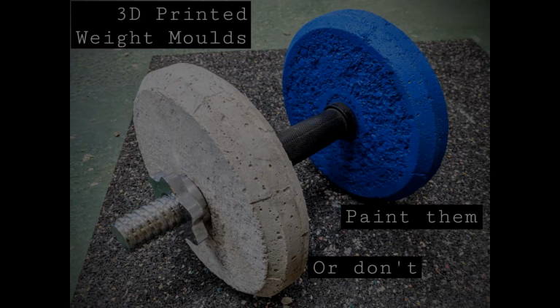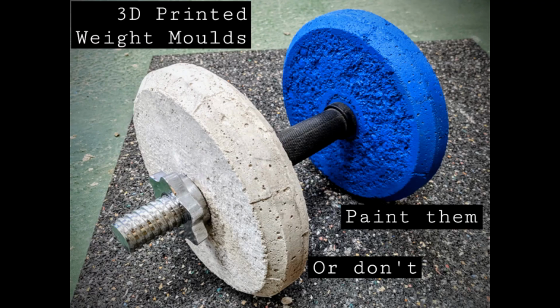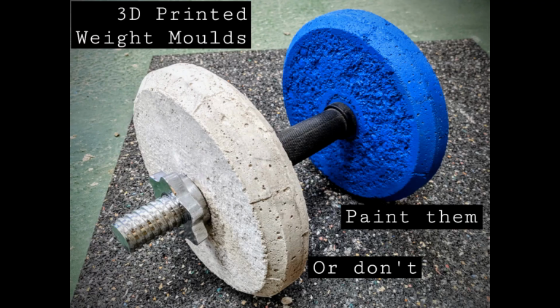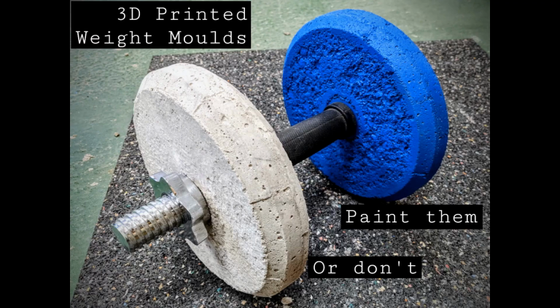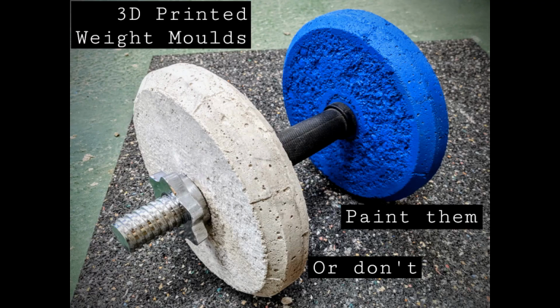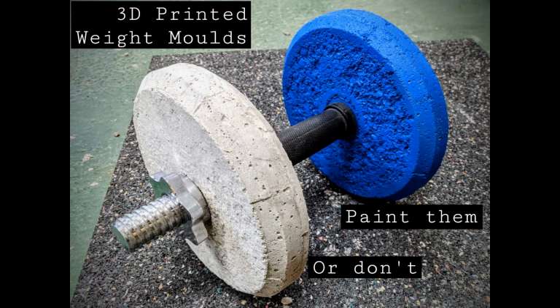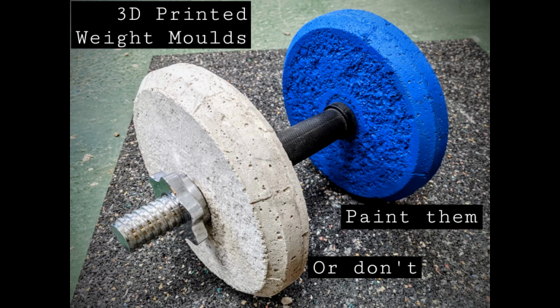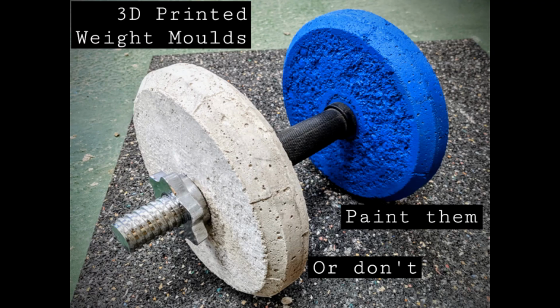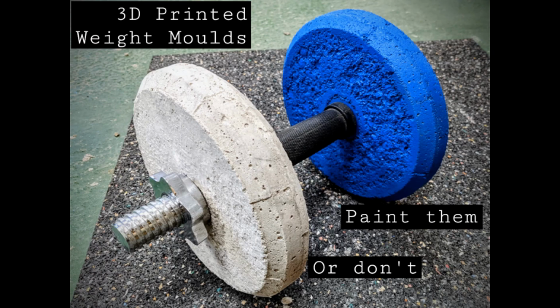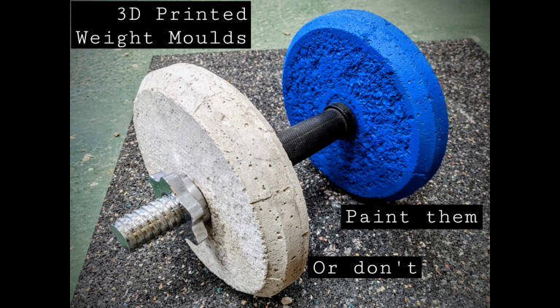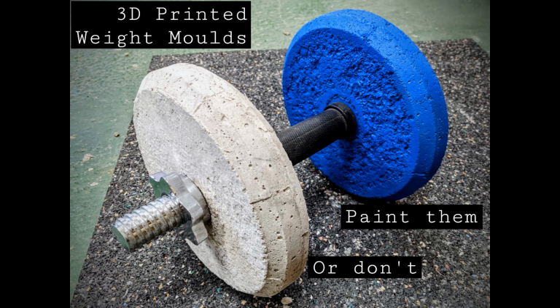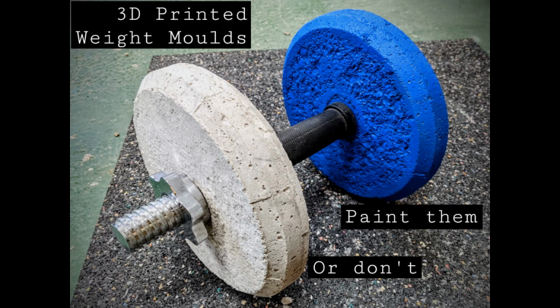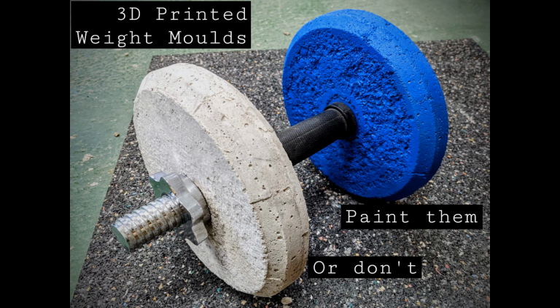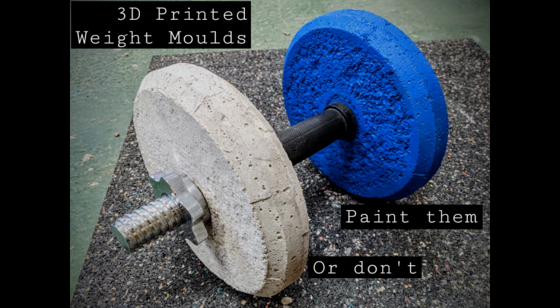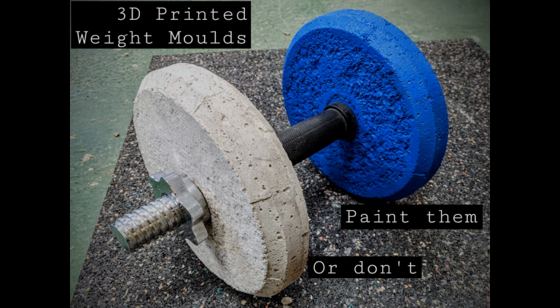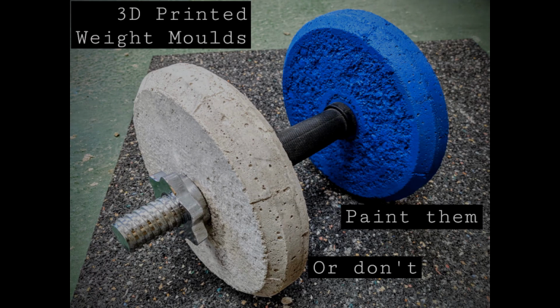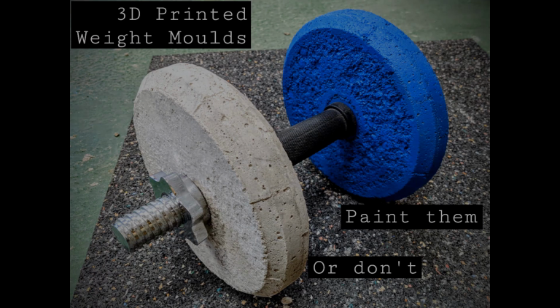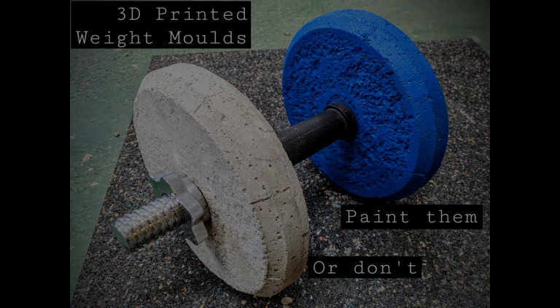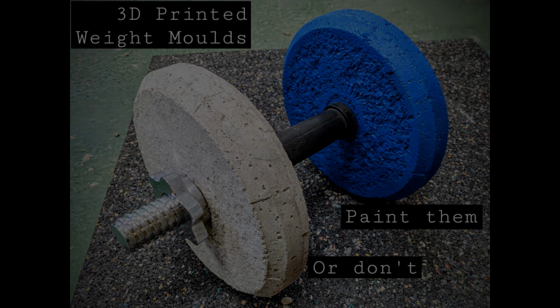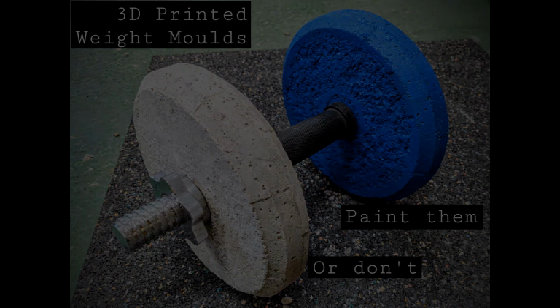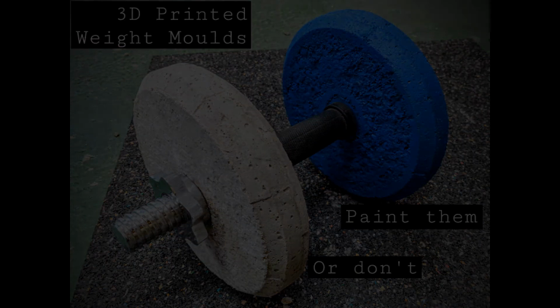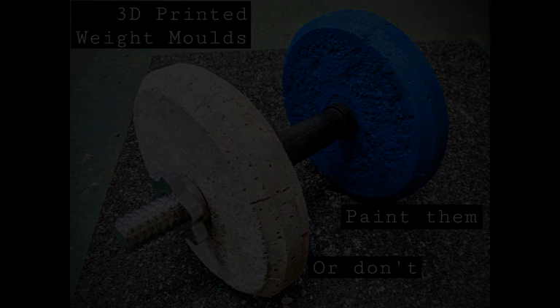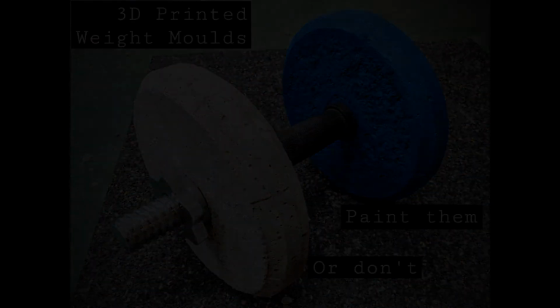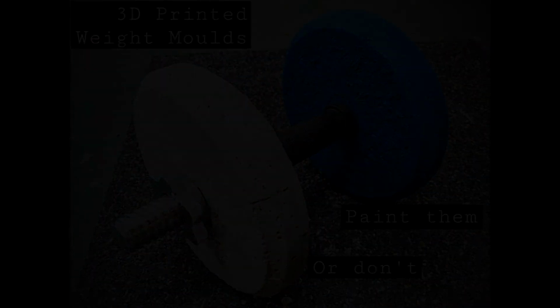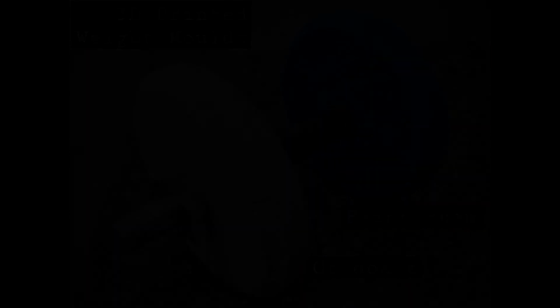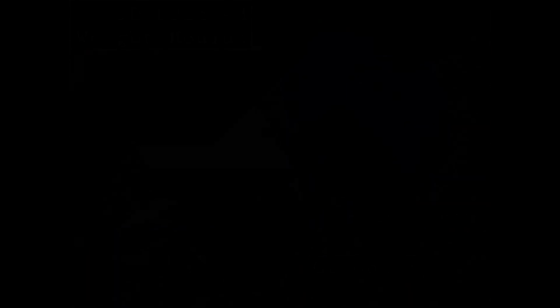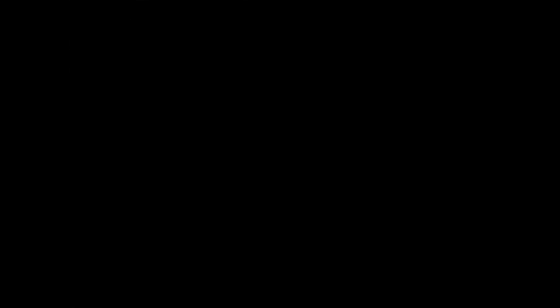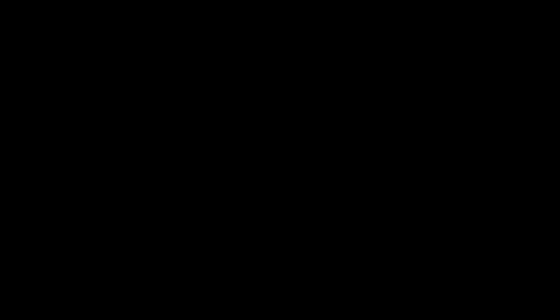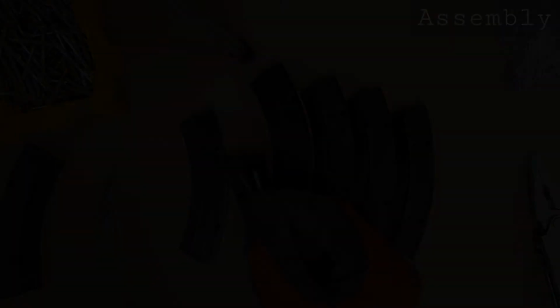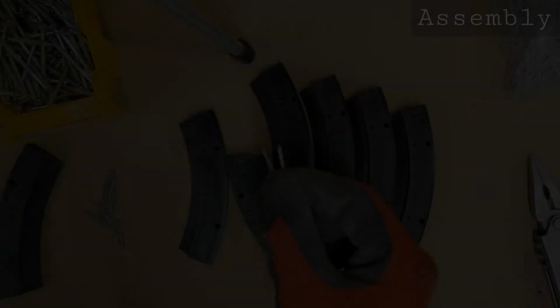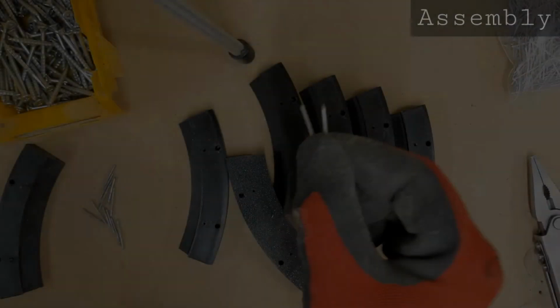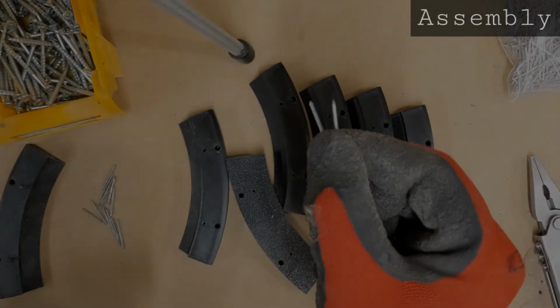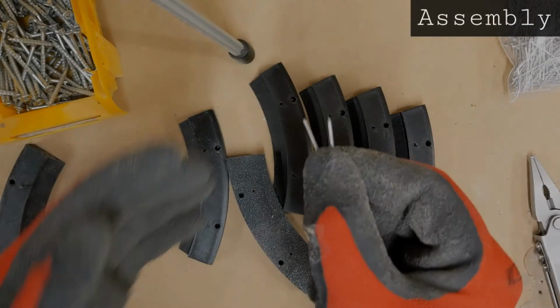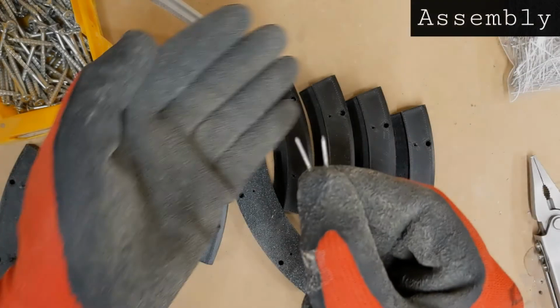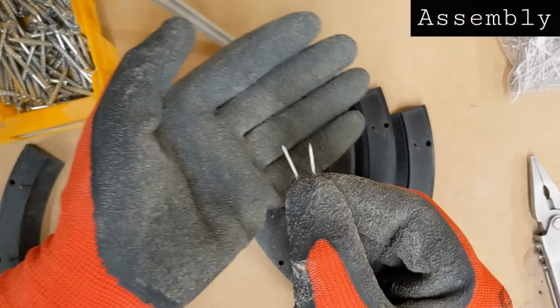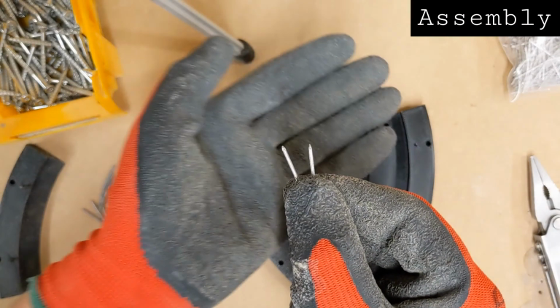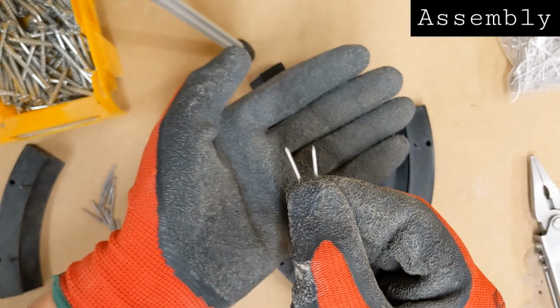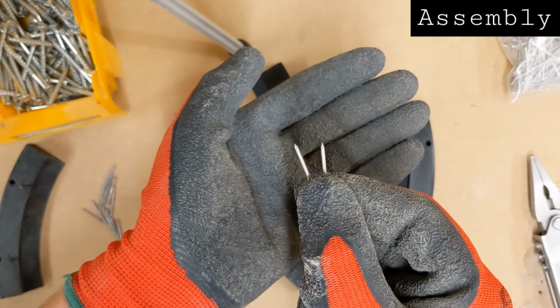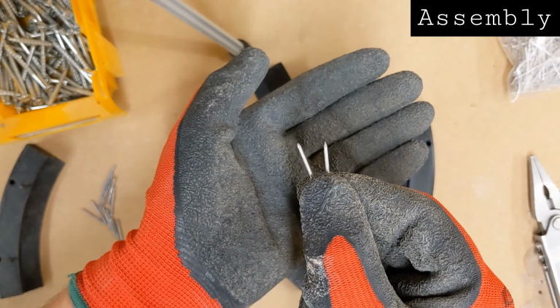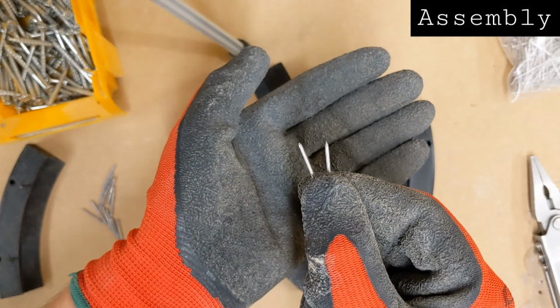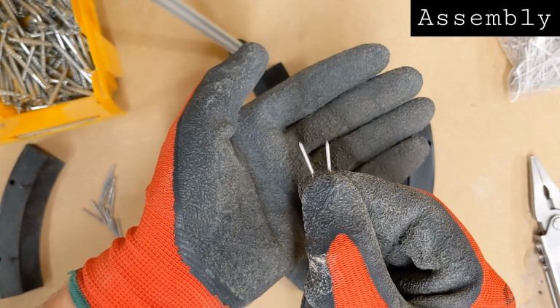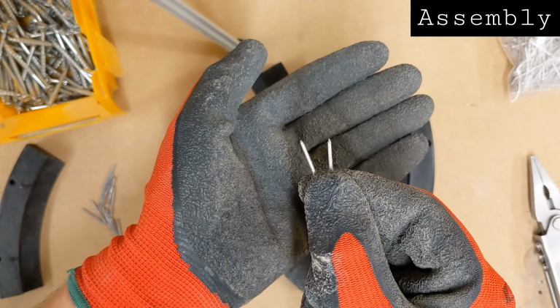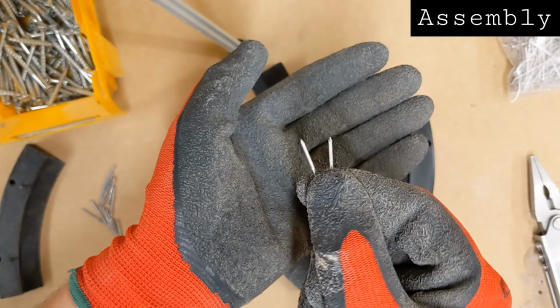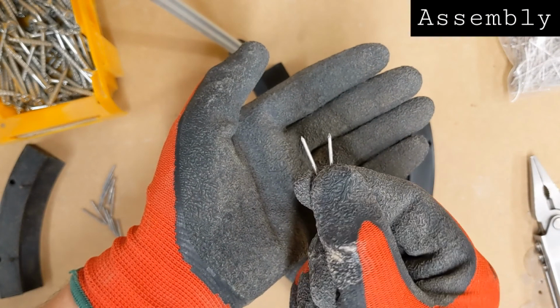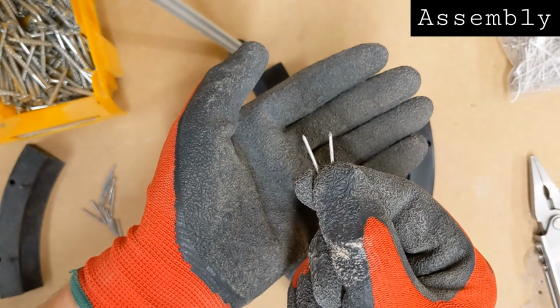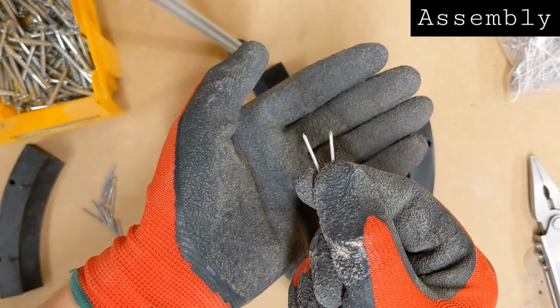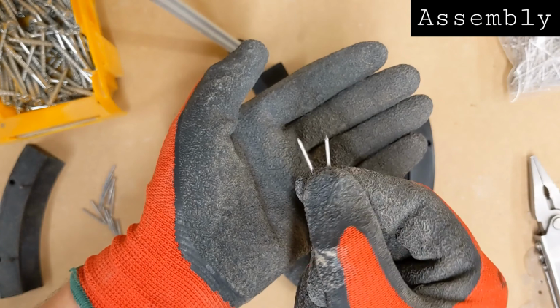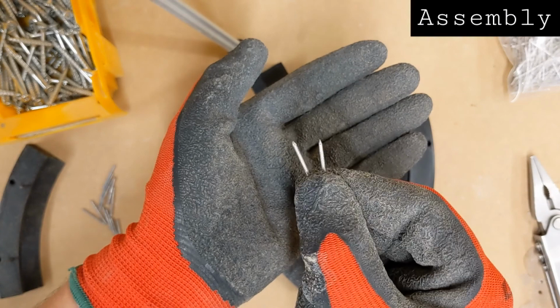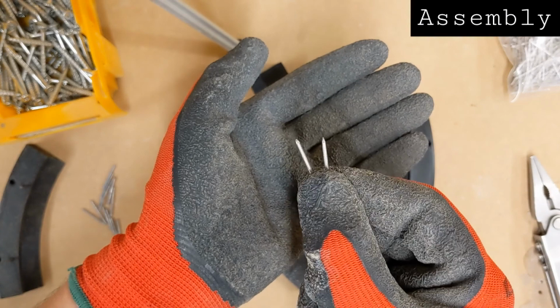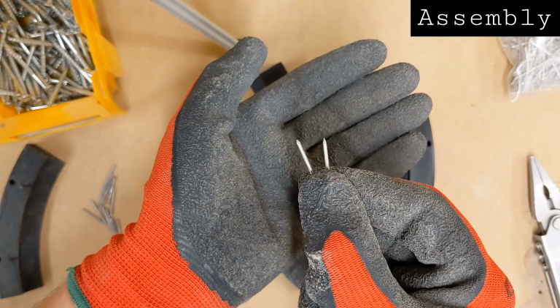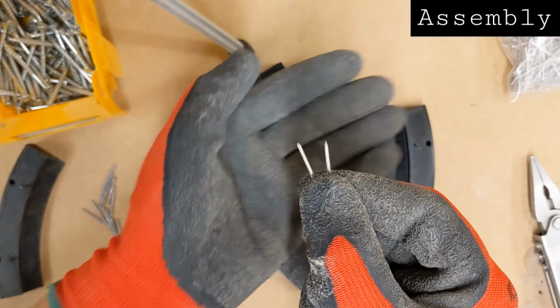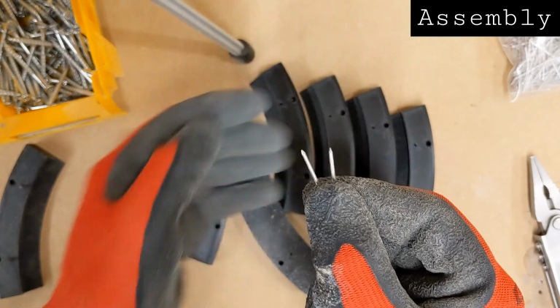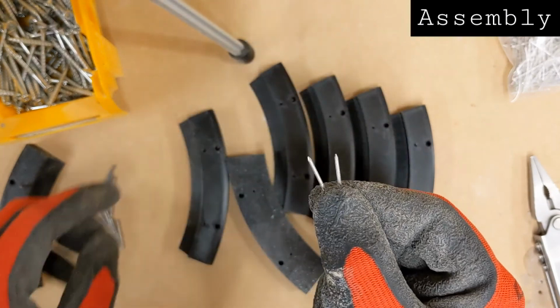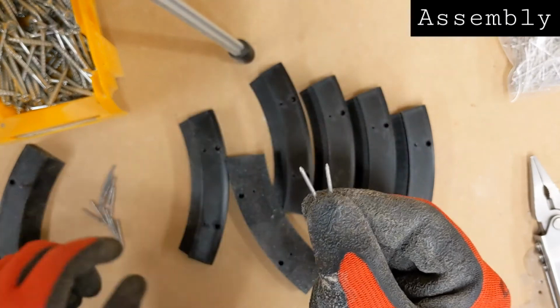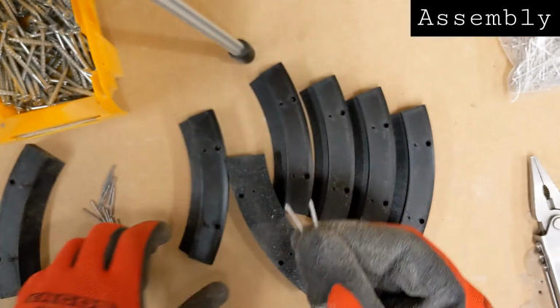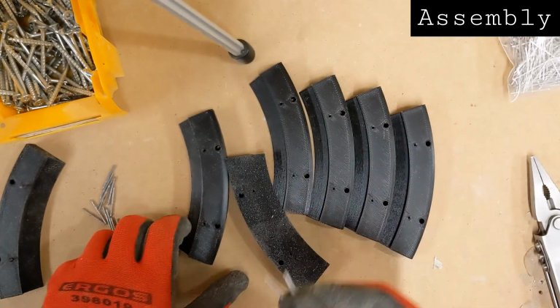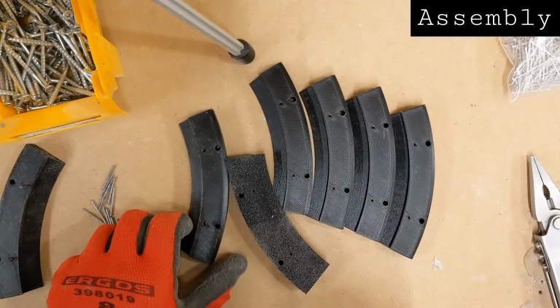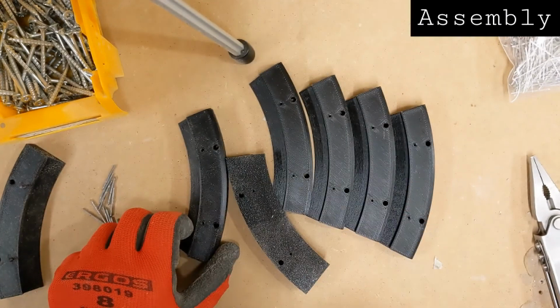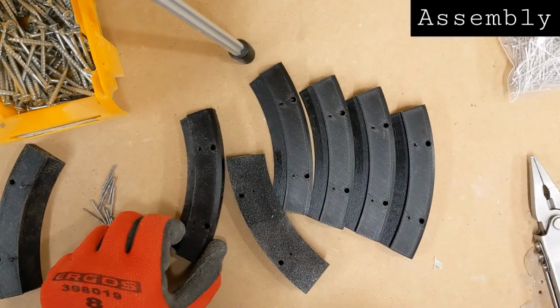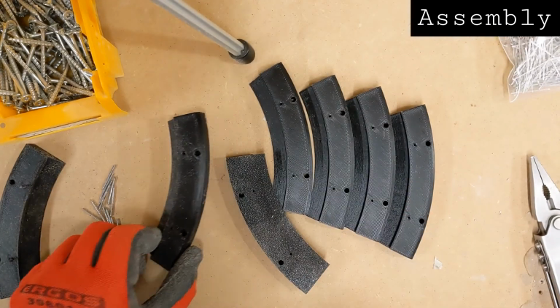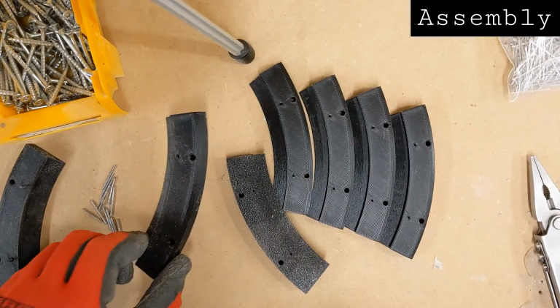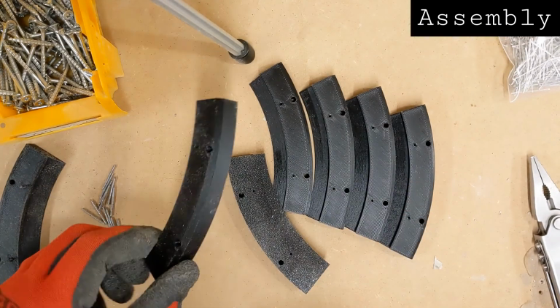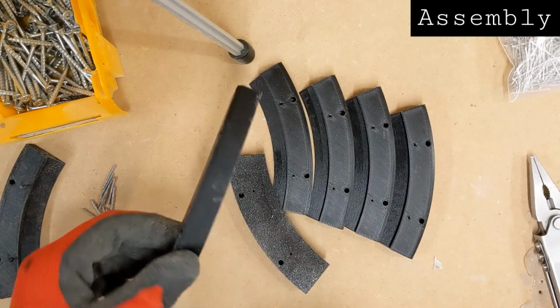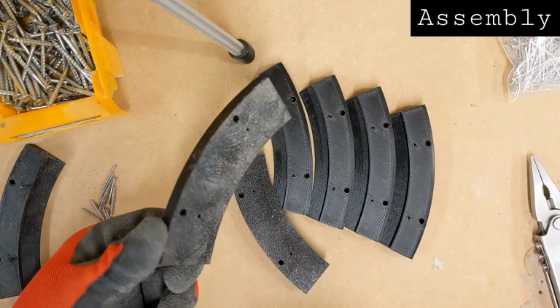Welcome to this instructional video on 3D printed concrete weight molds. First is assembly.